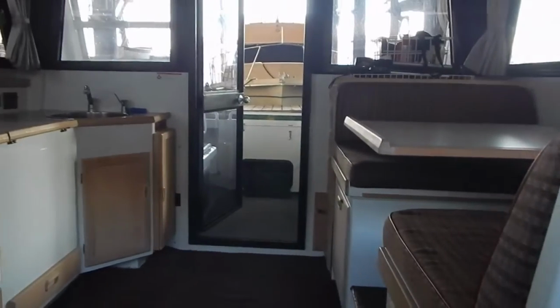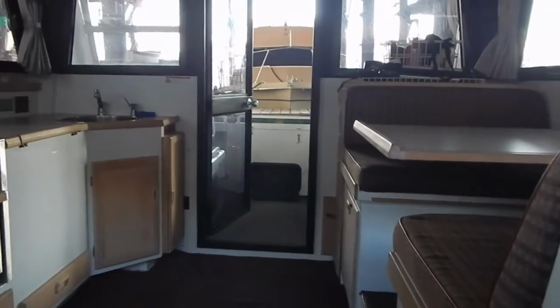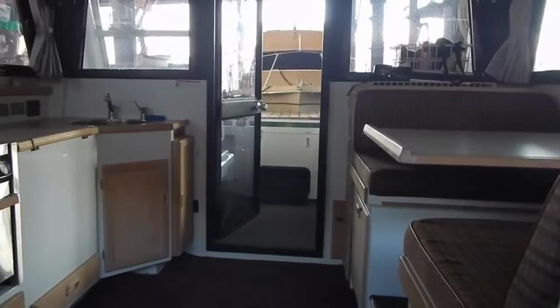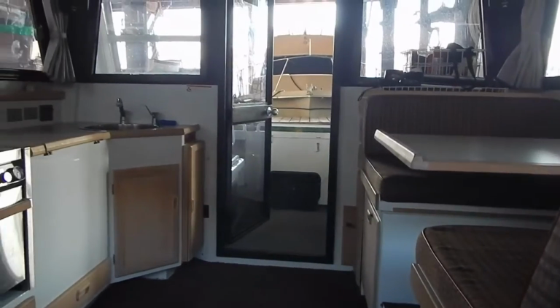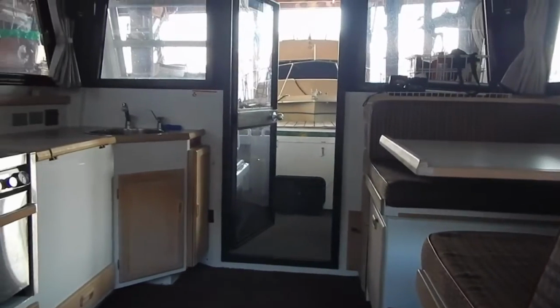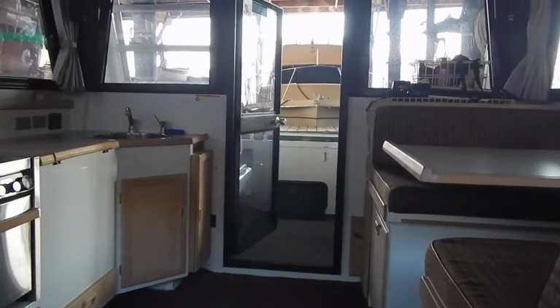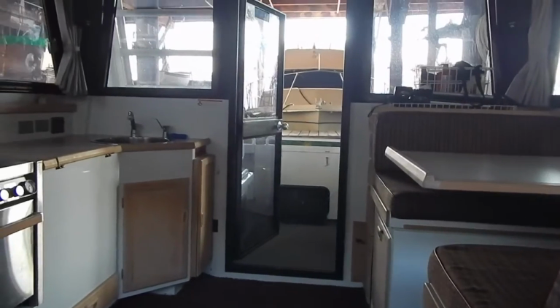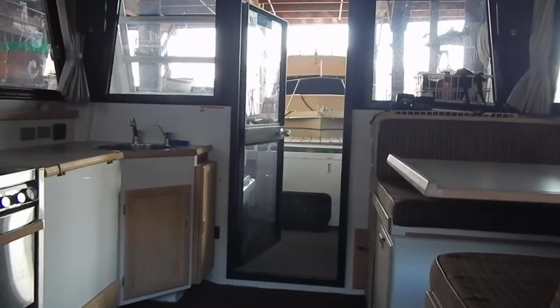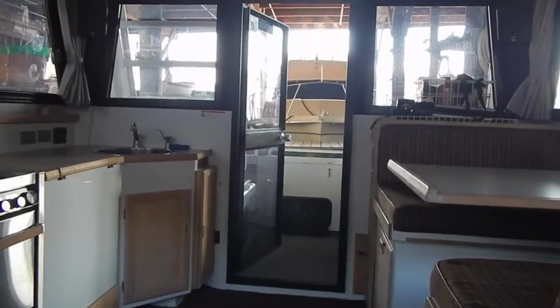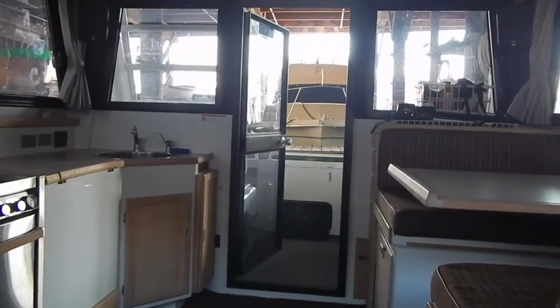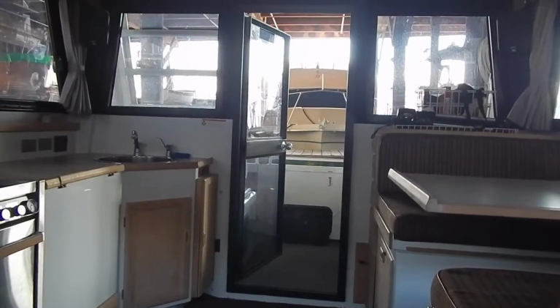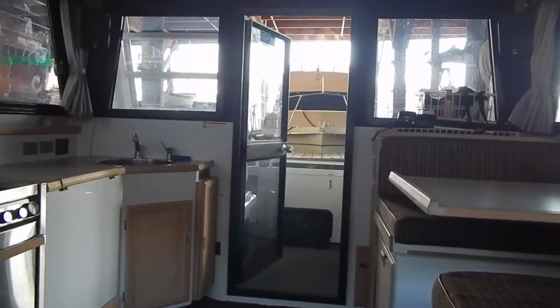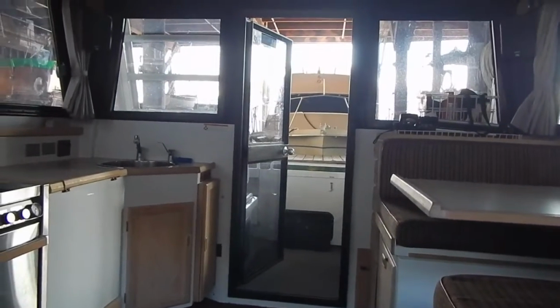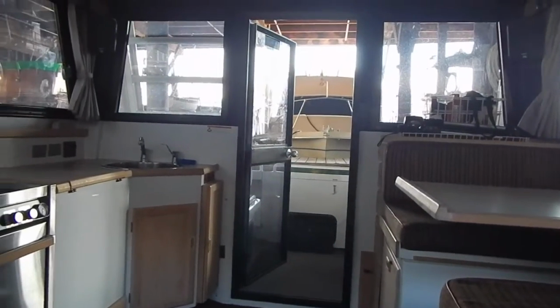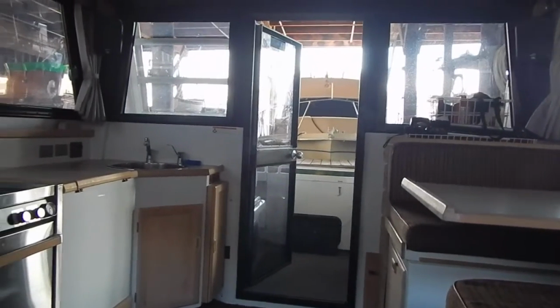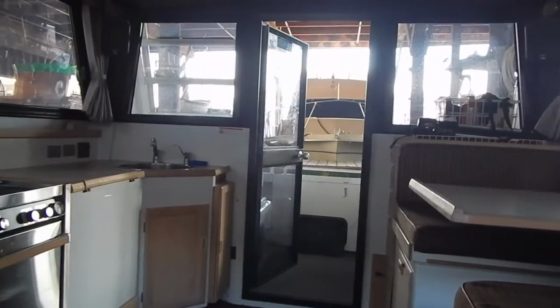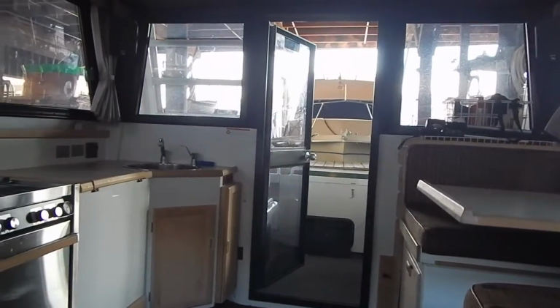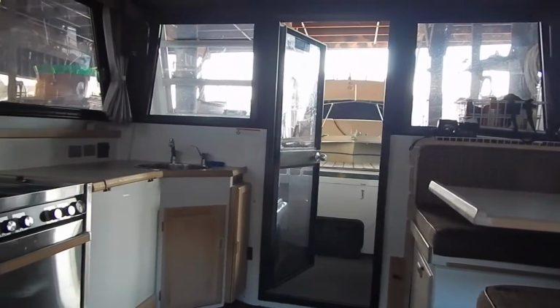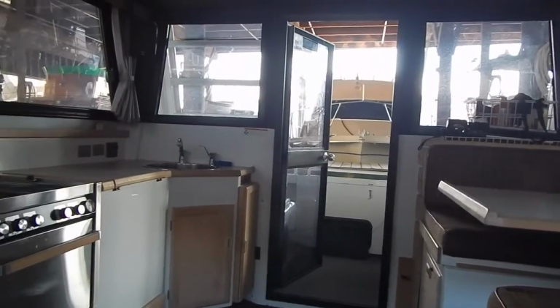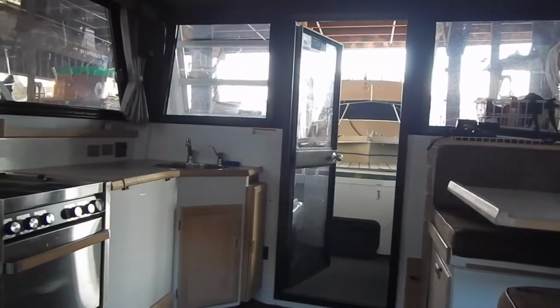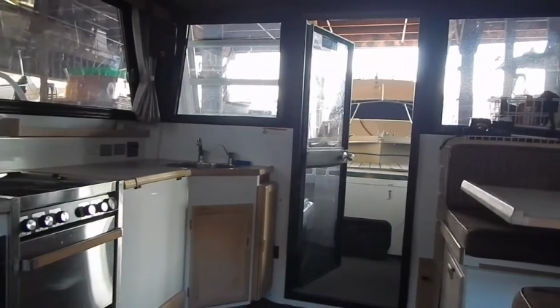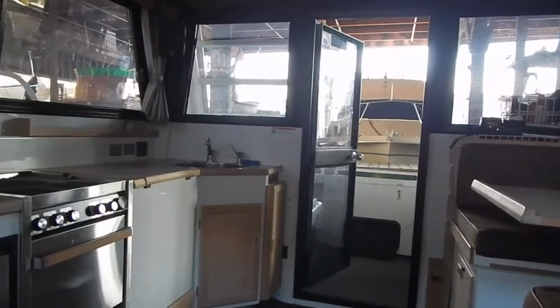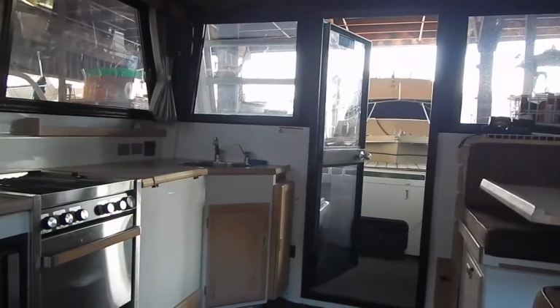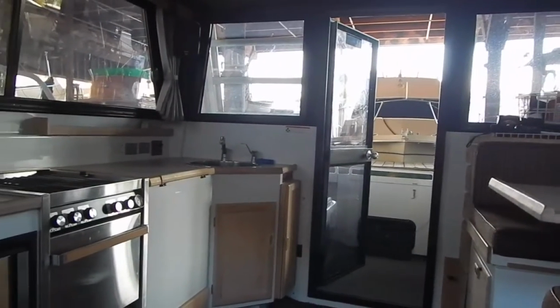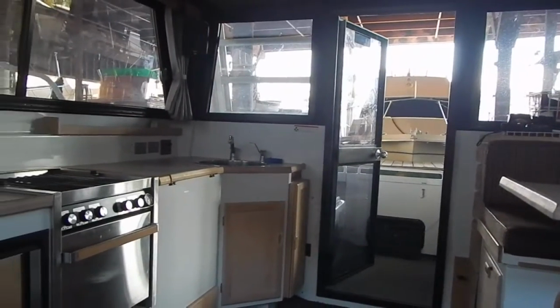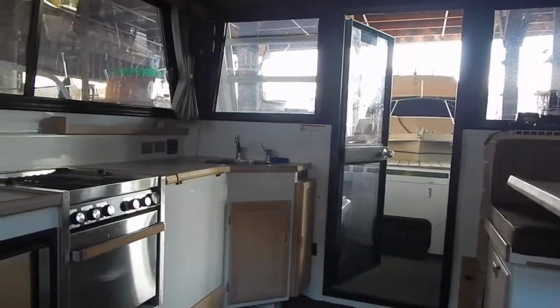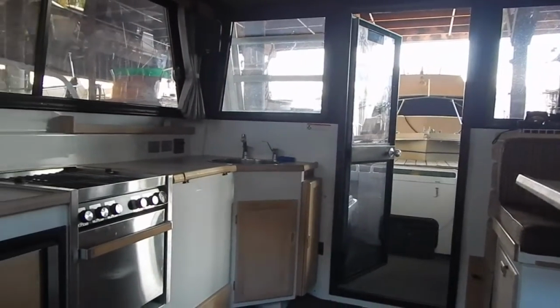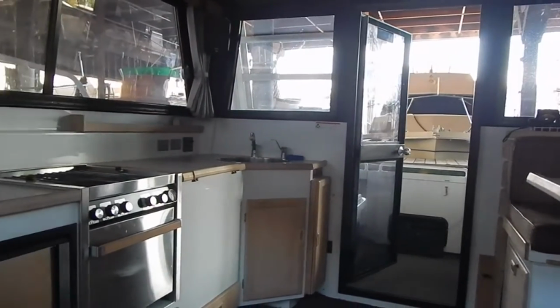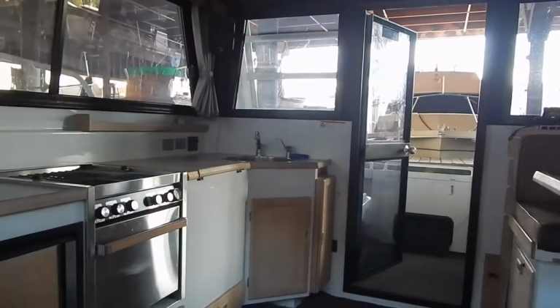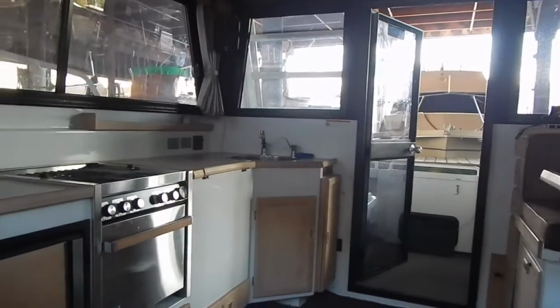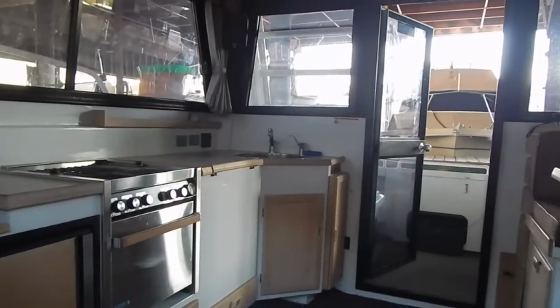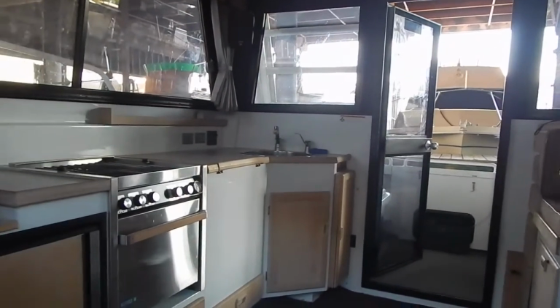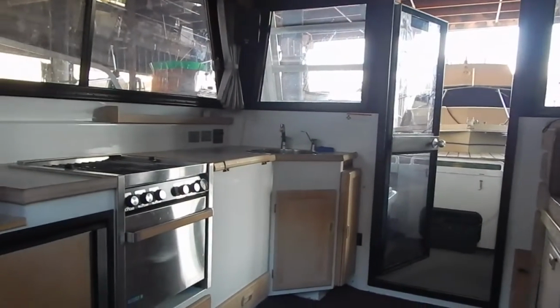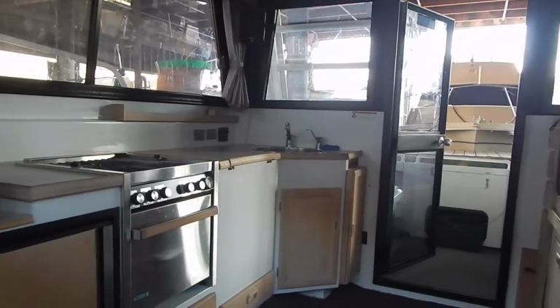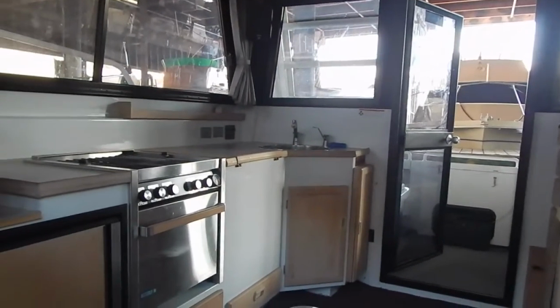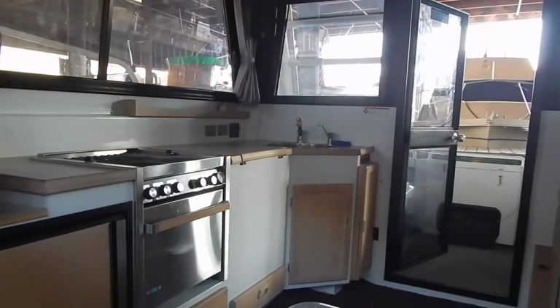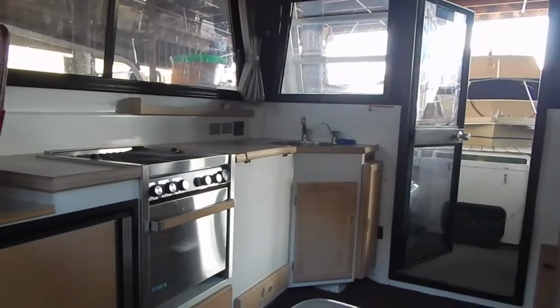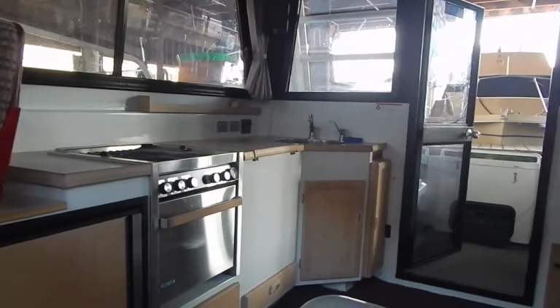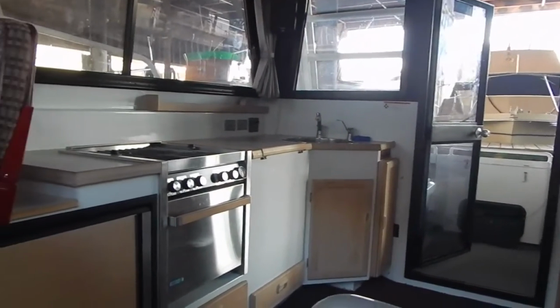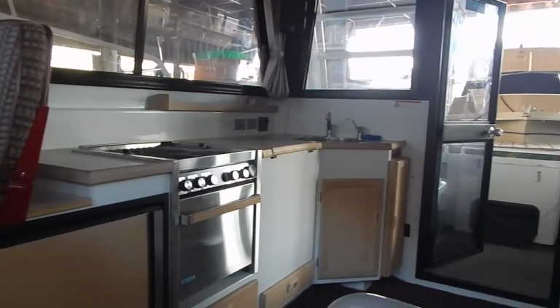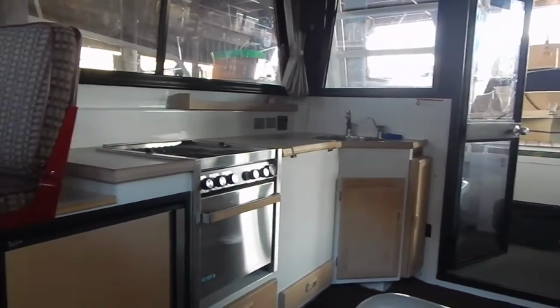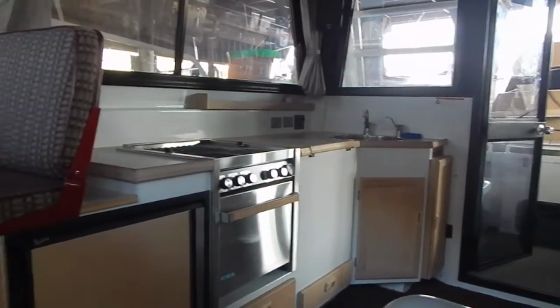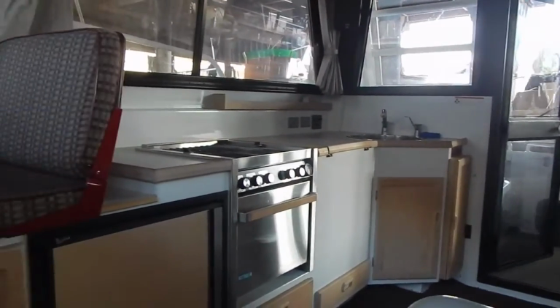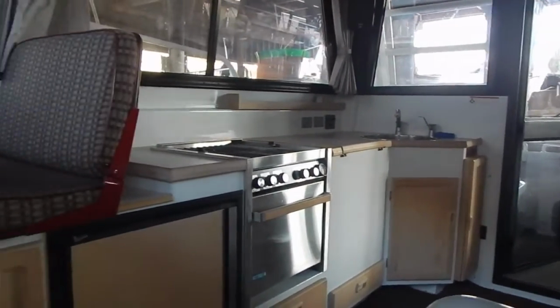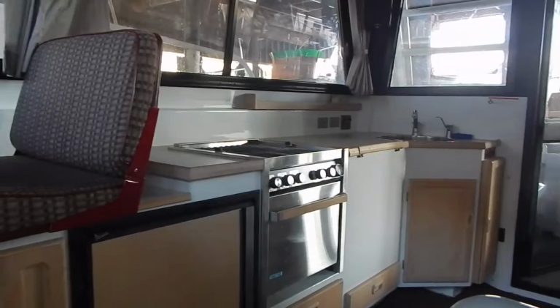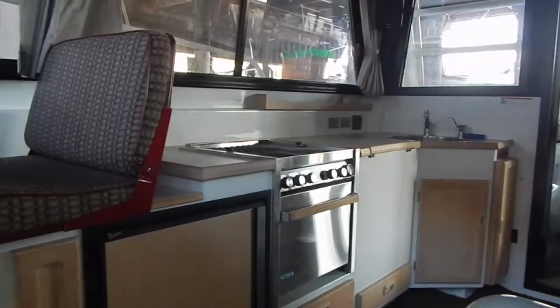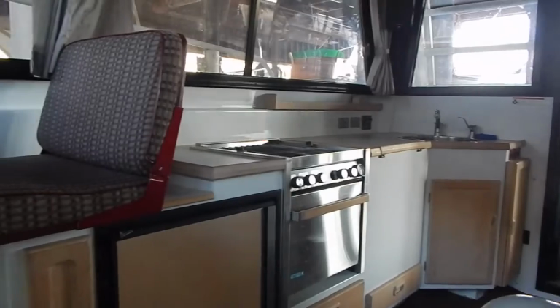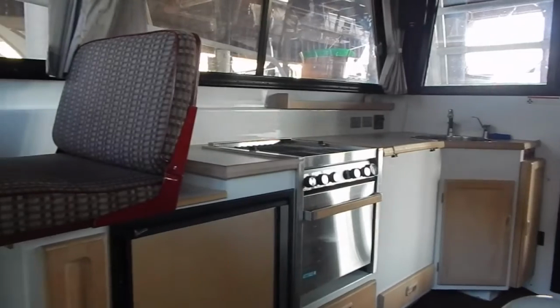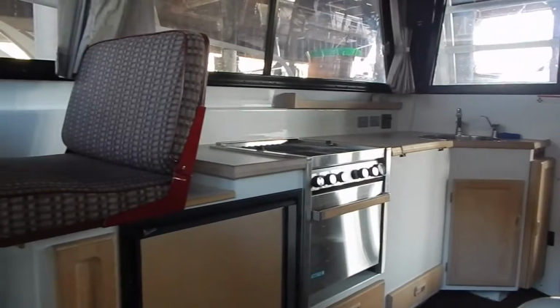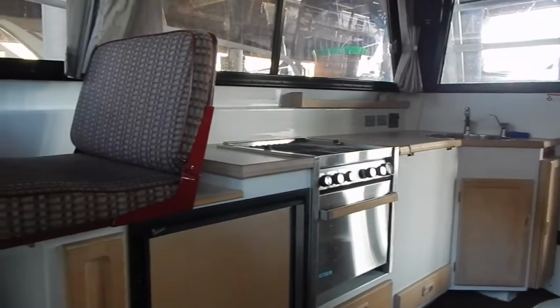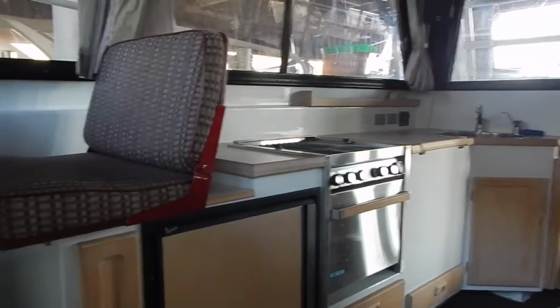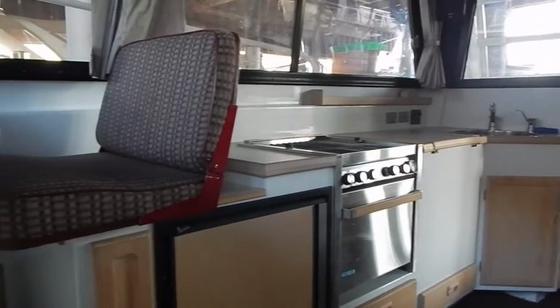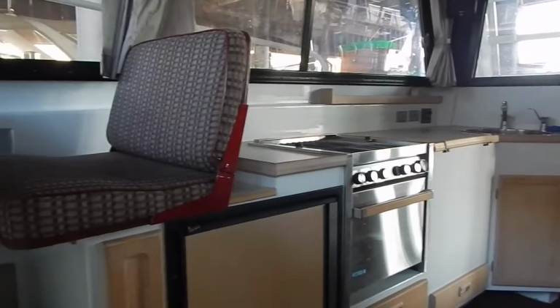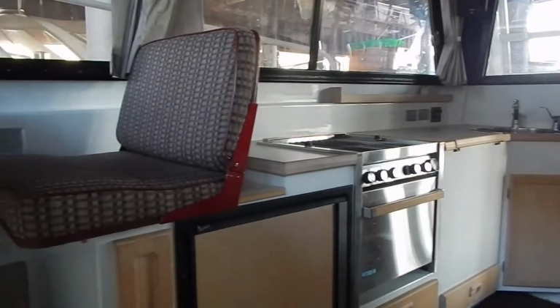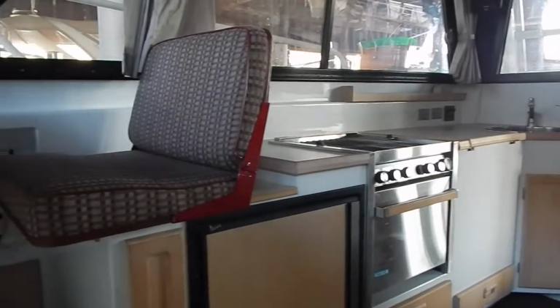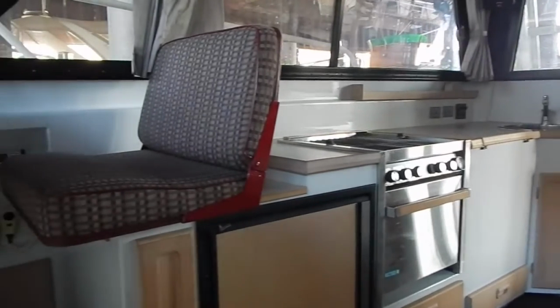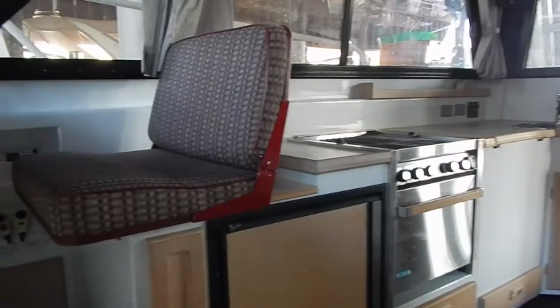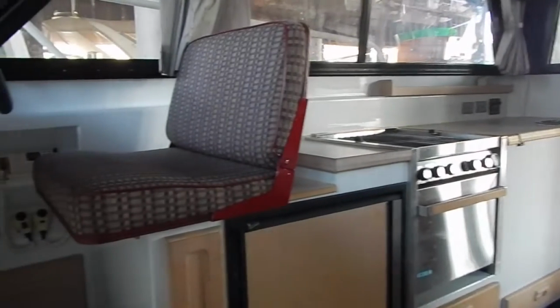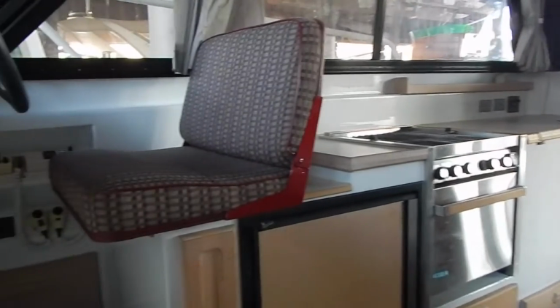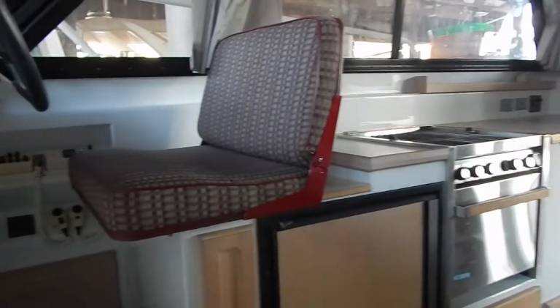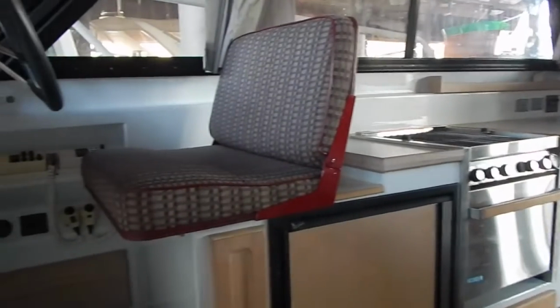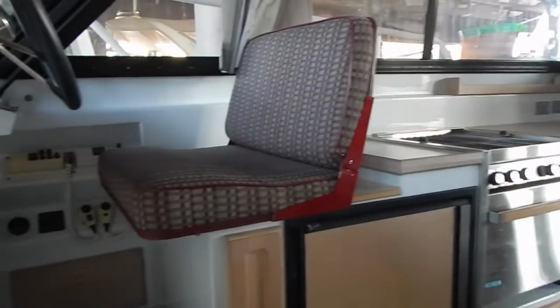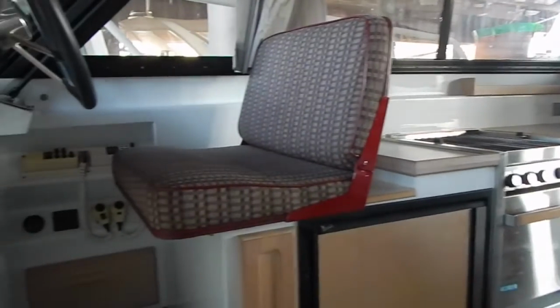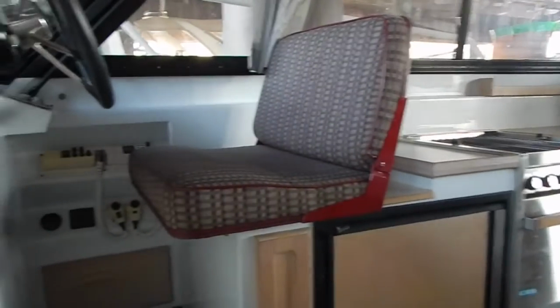Looking into the galley, you'll see that there's a three-burner propane stove with oven, a top-loading freezer, and a regular refrigerator.